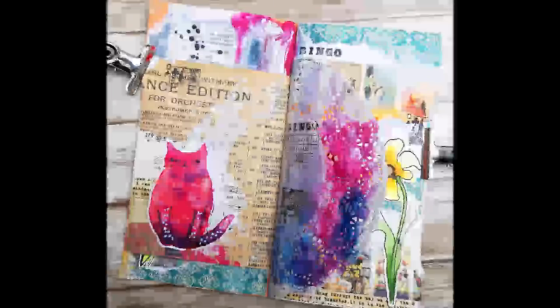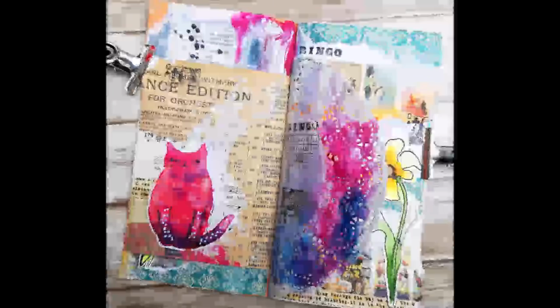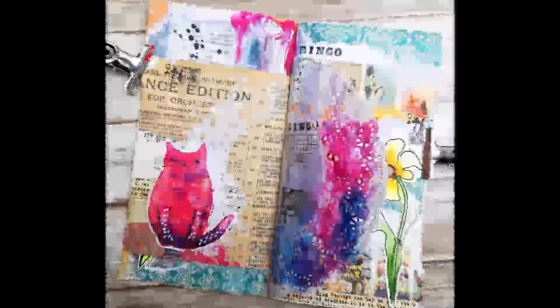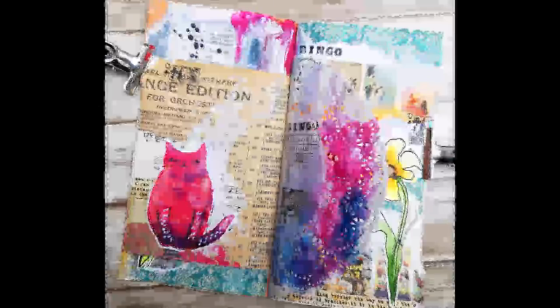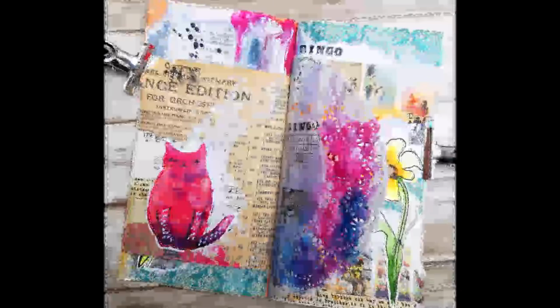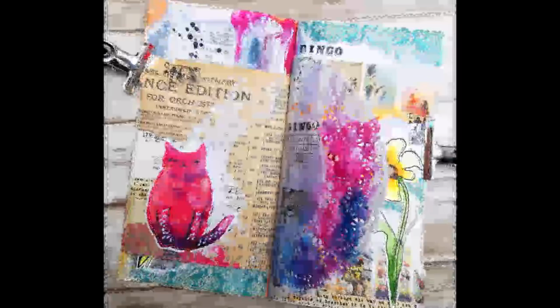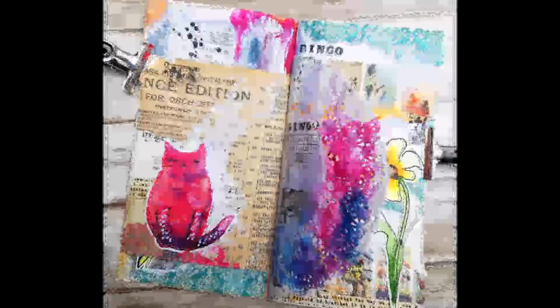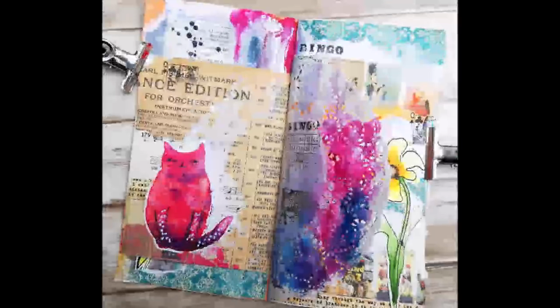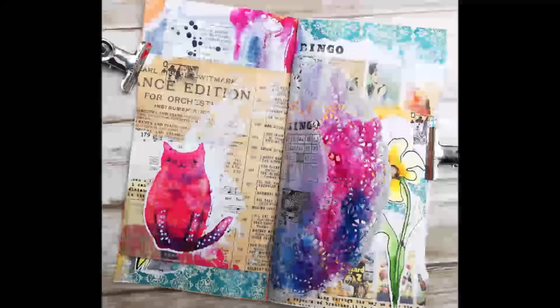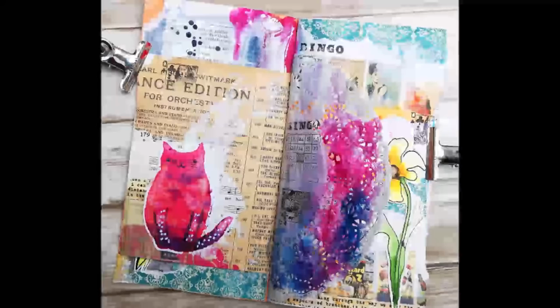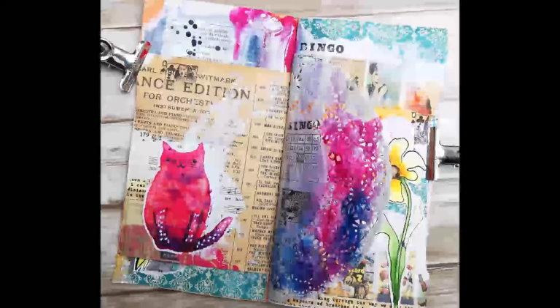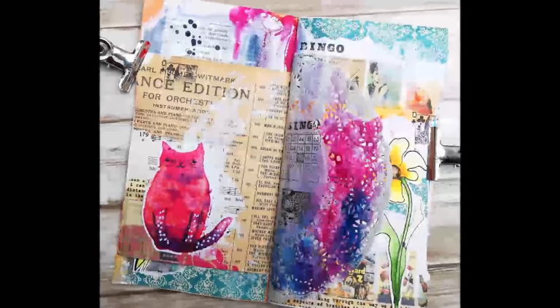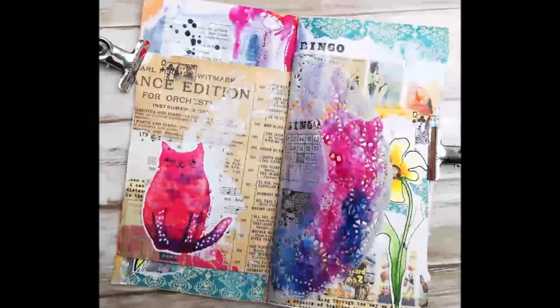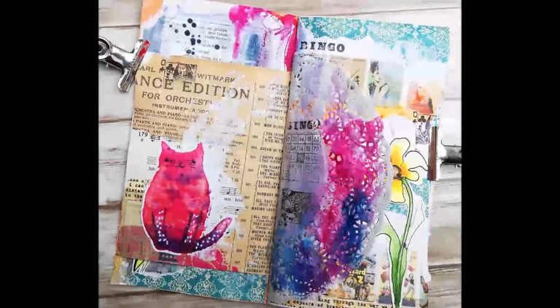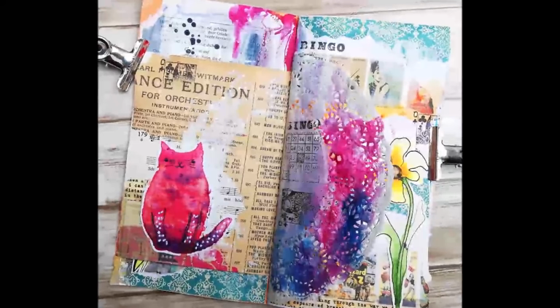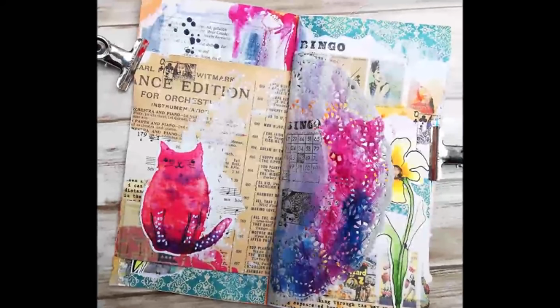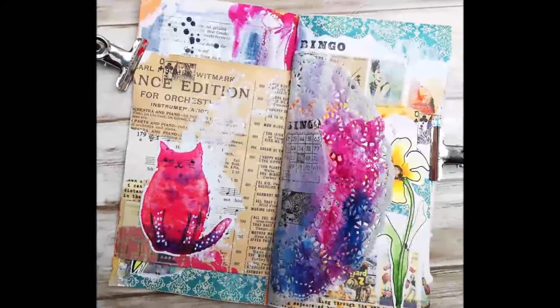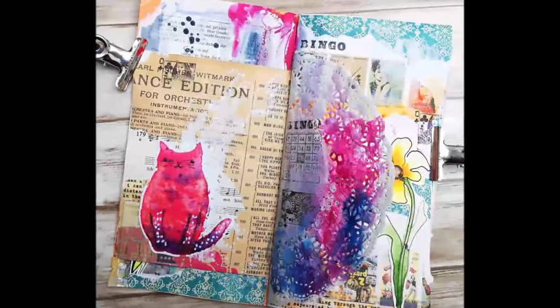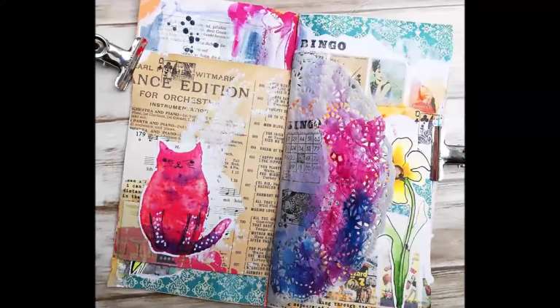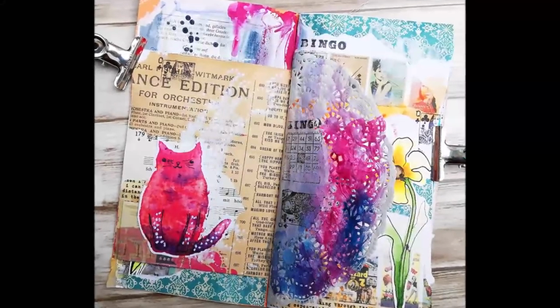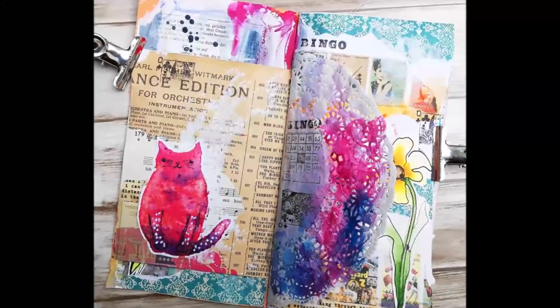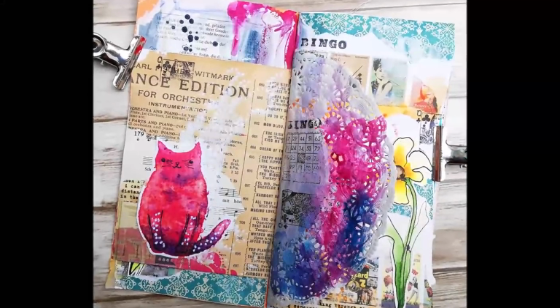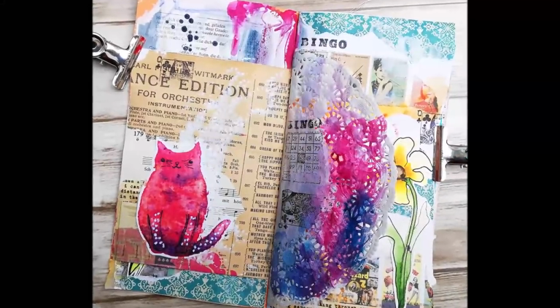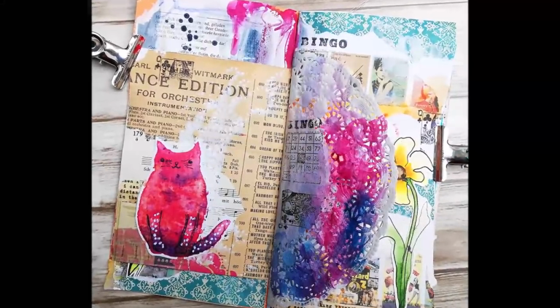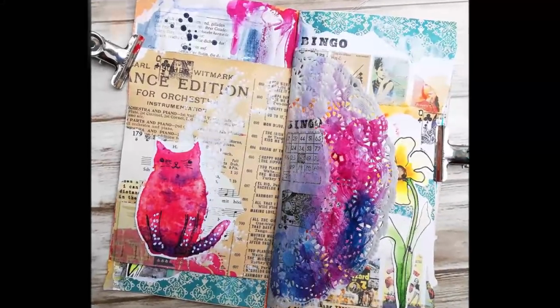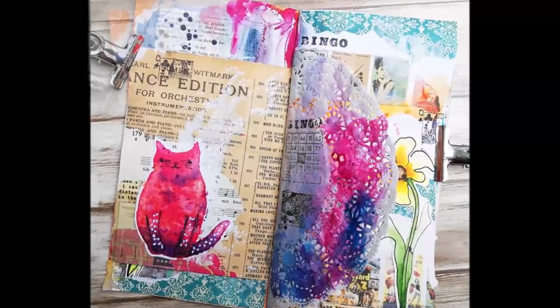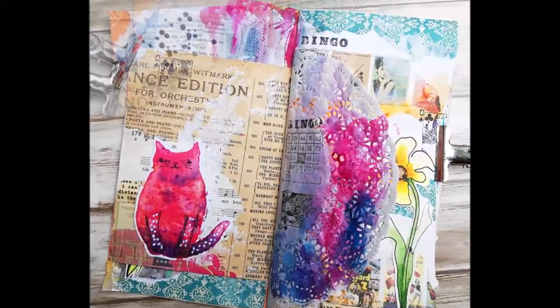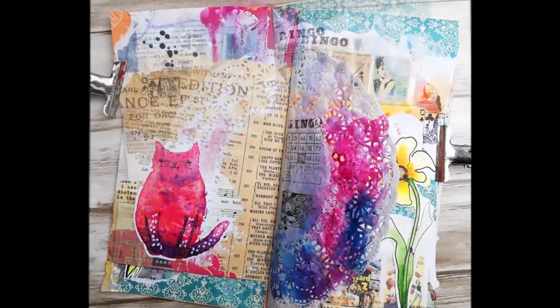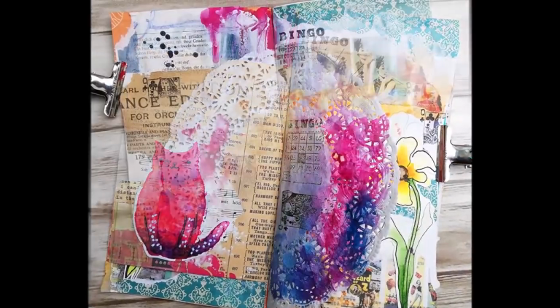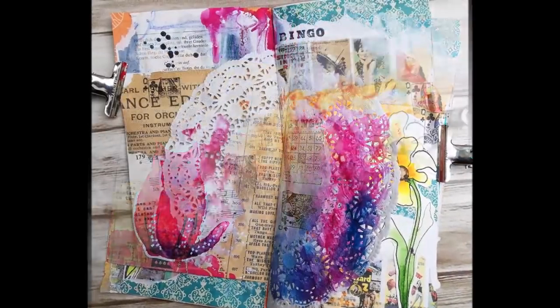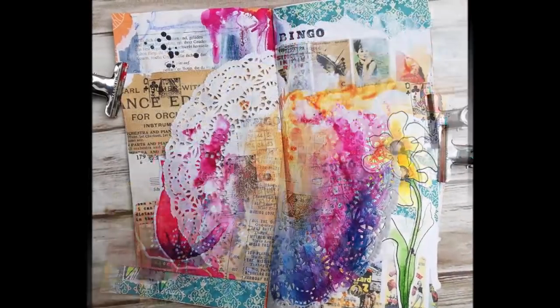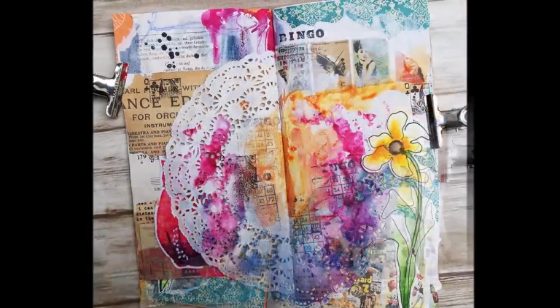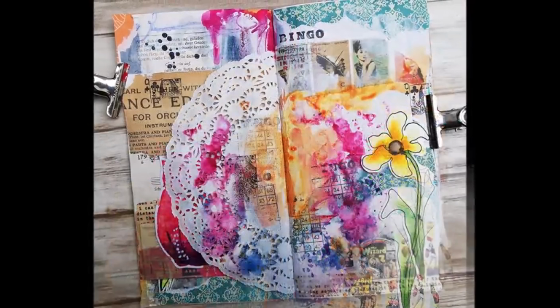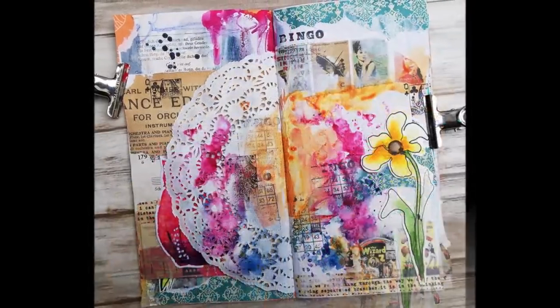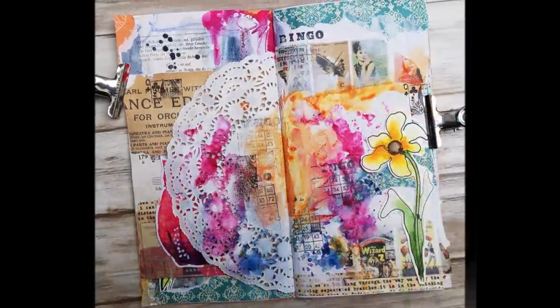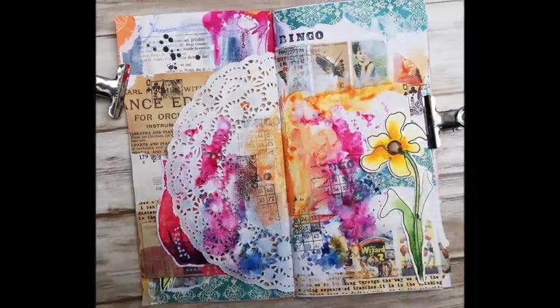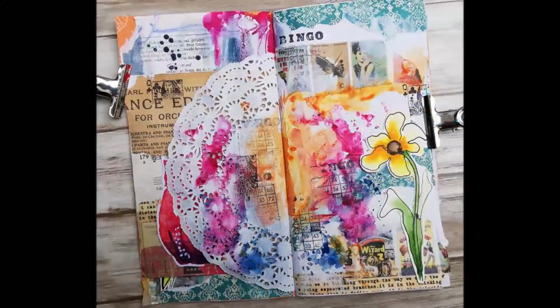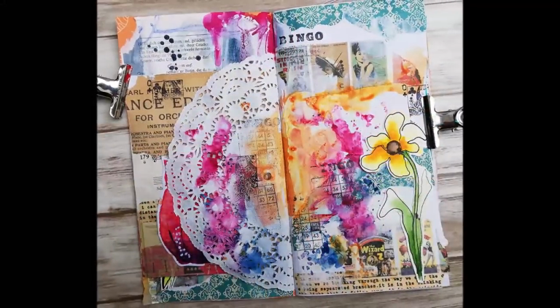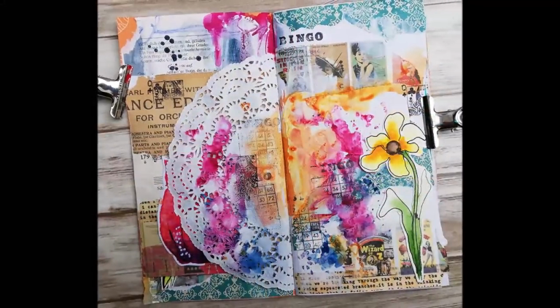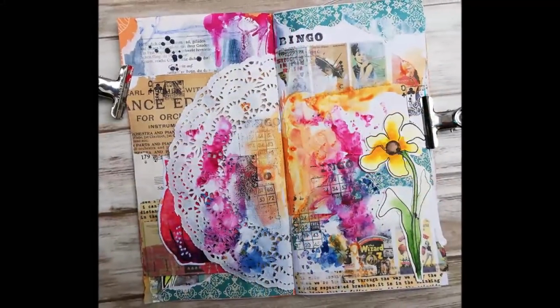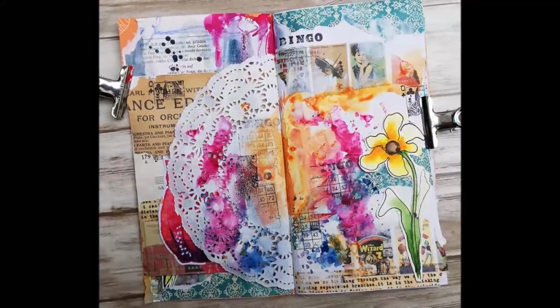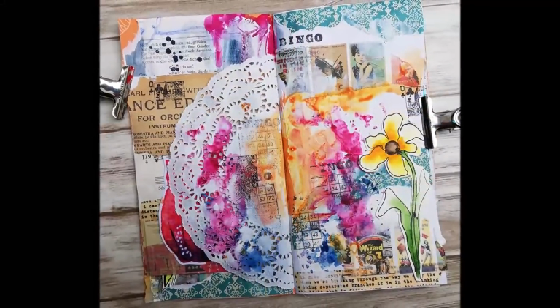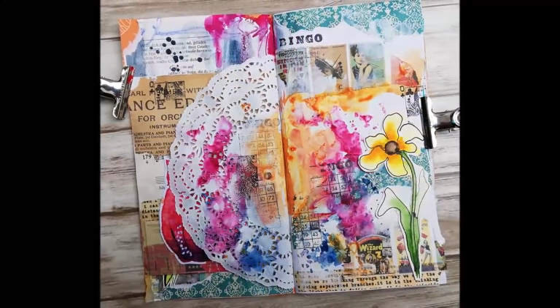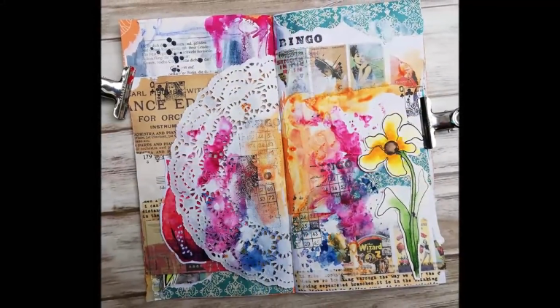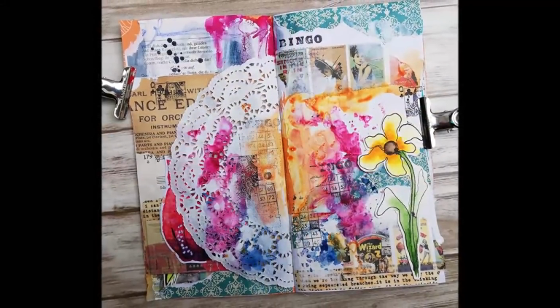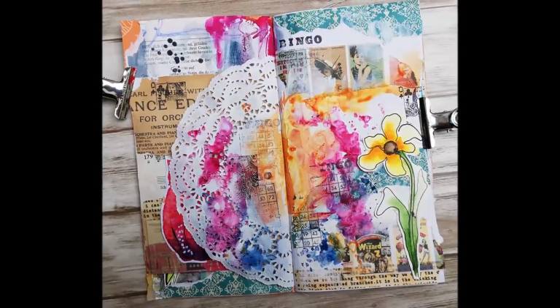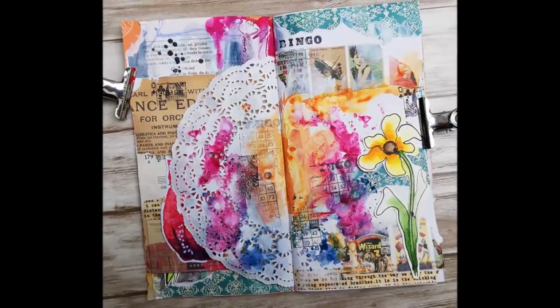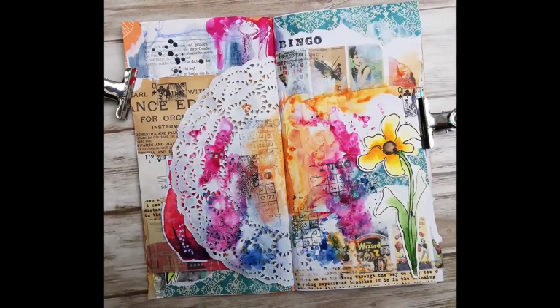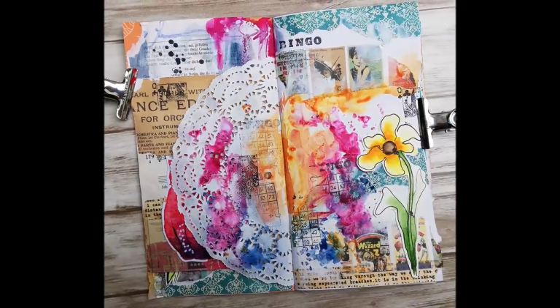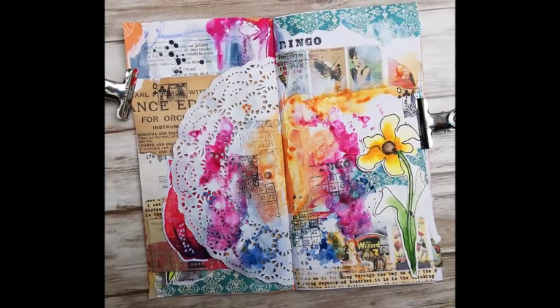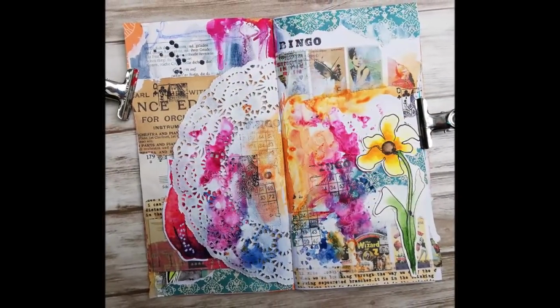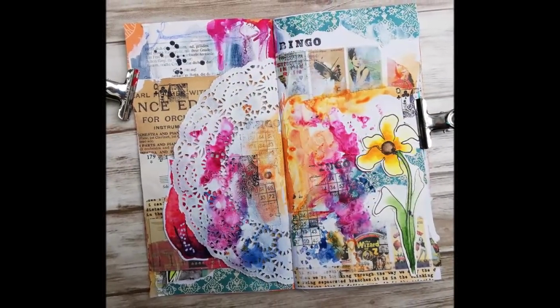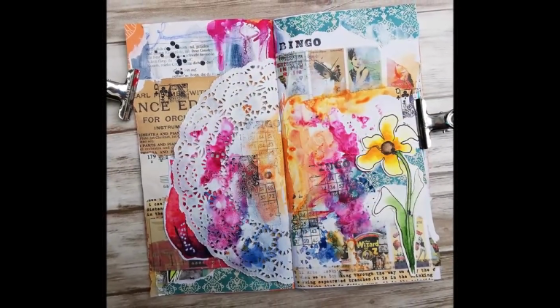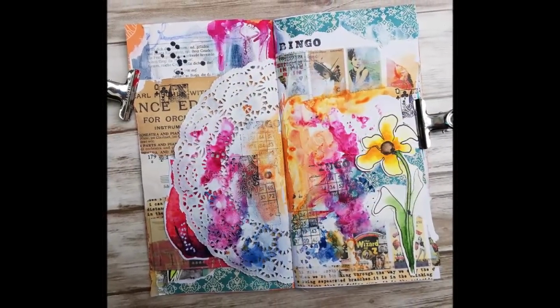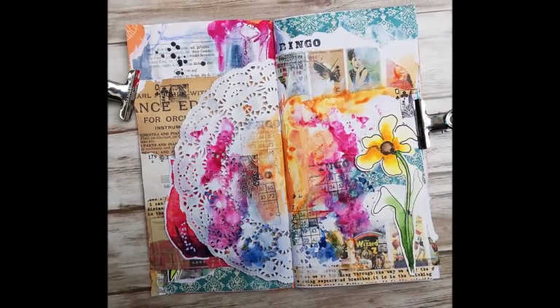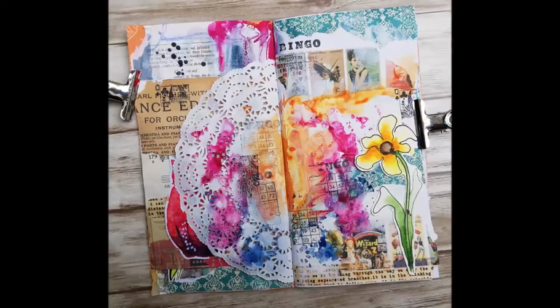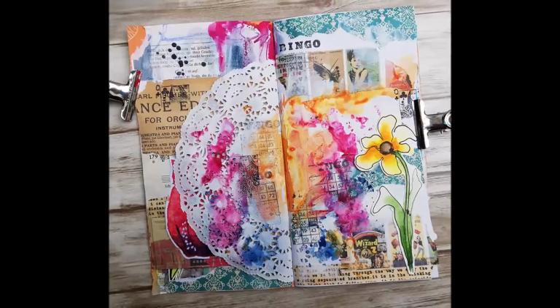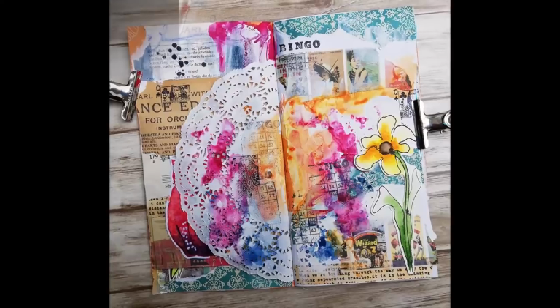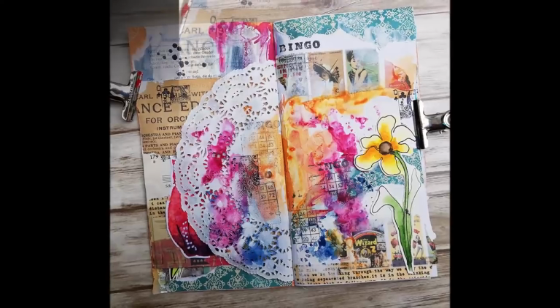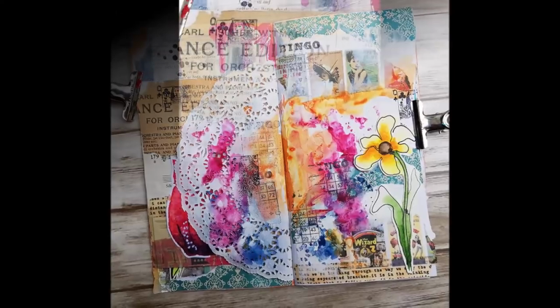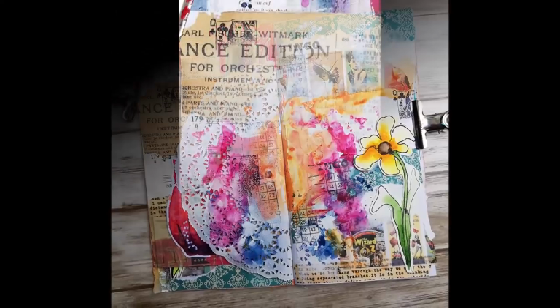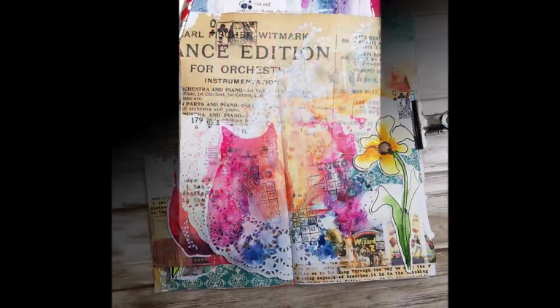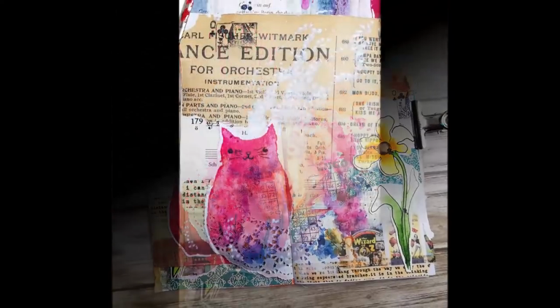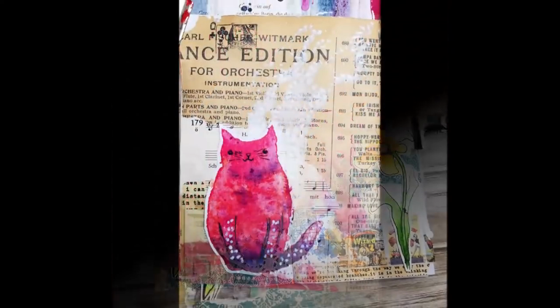Welcome back everyone to my channel. Today I'm sharing a new episode of my junk journal with me series.